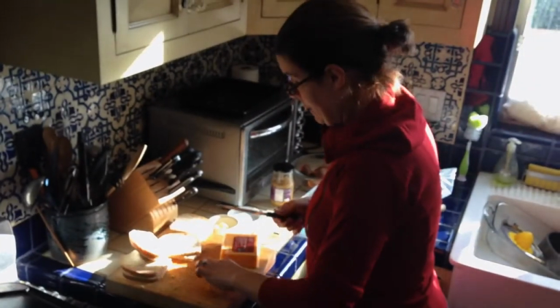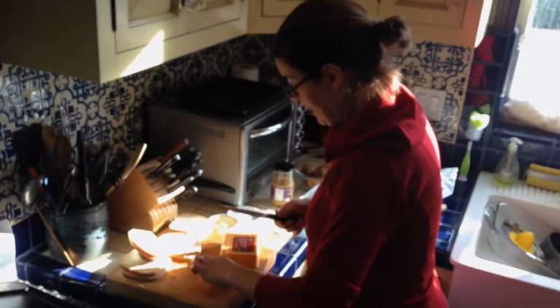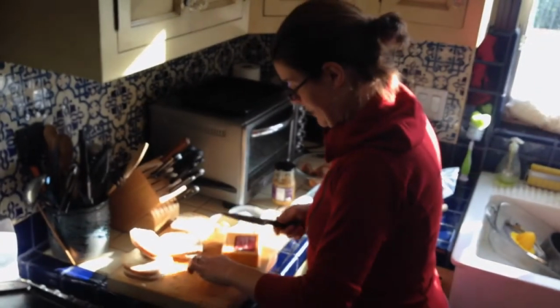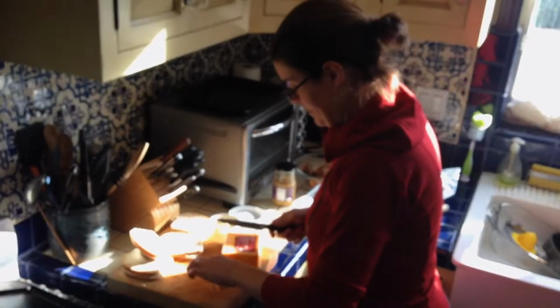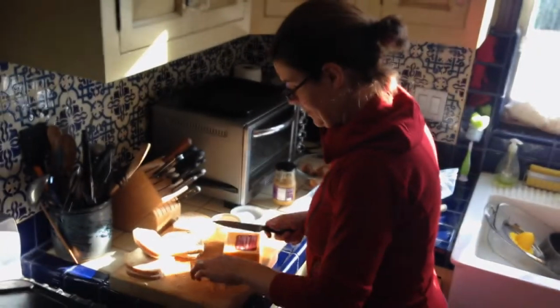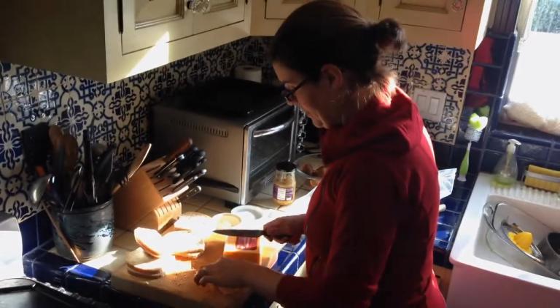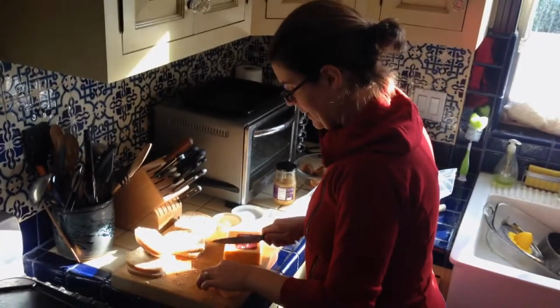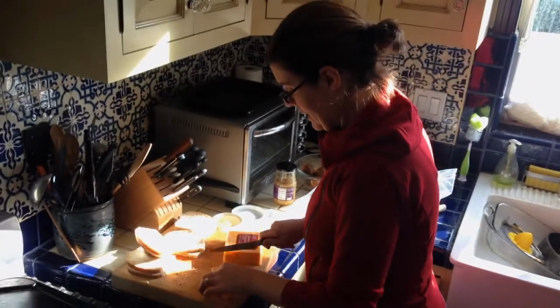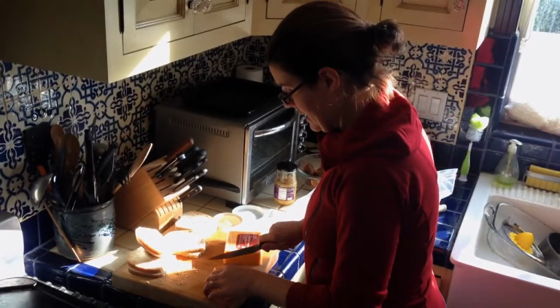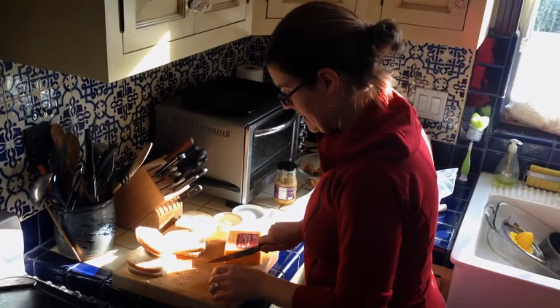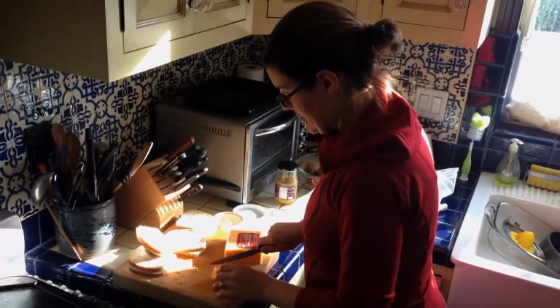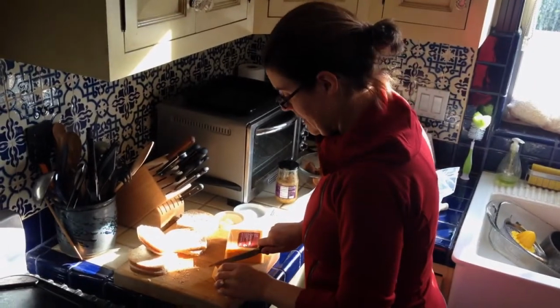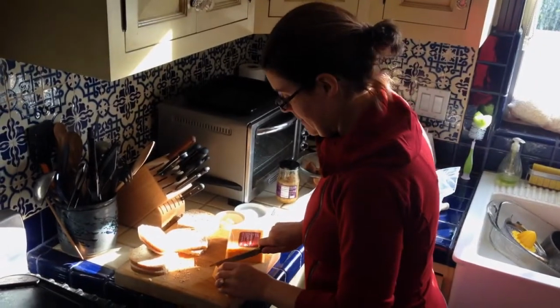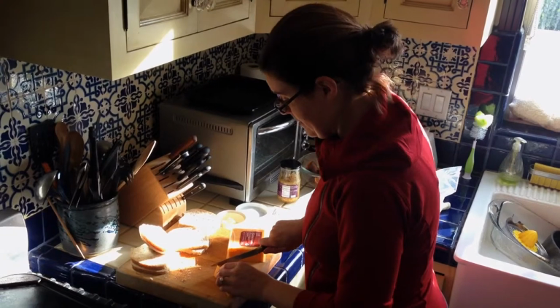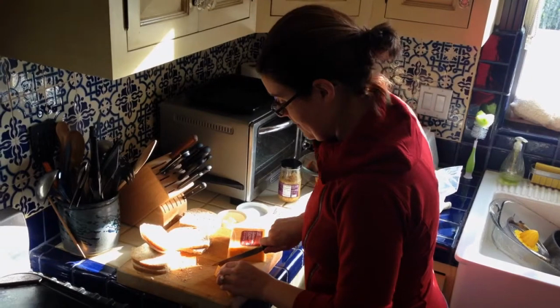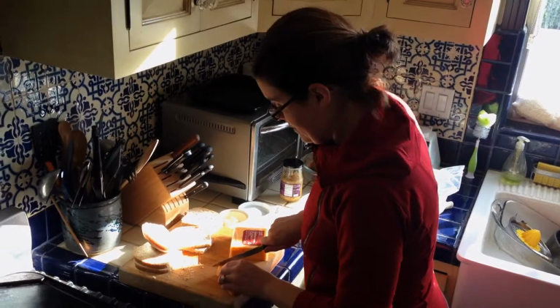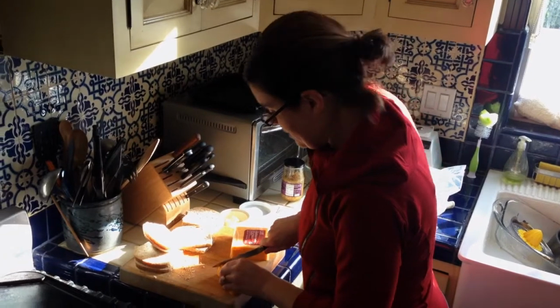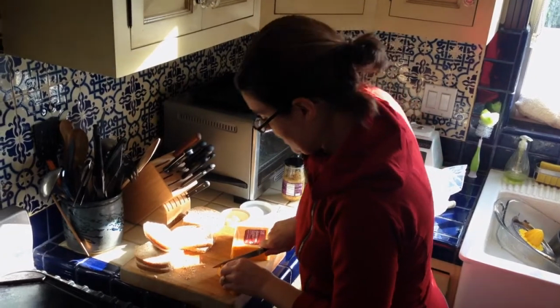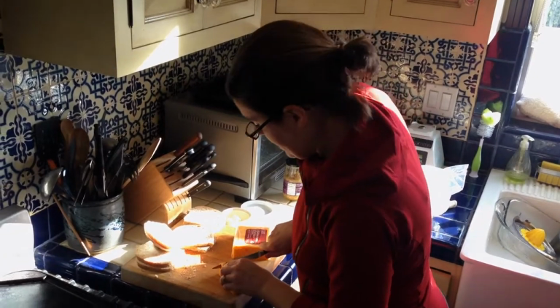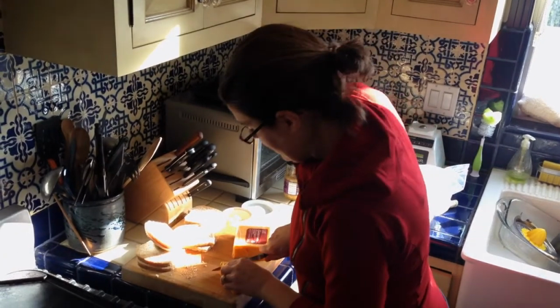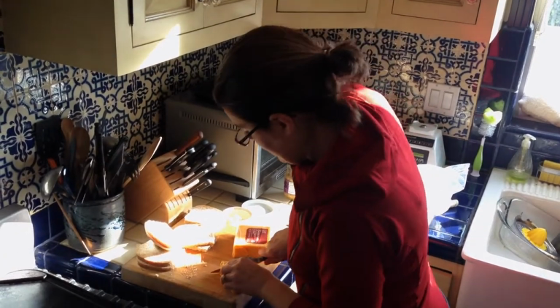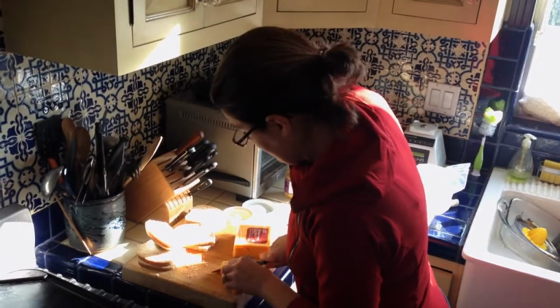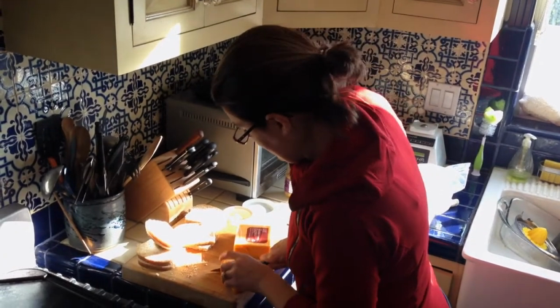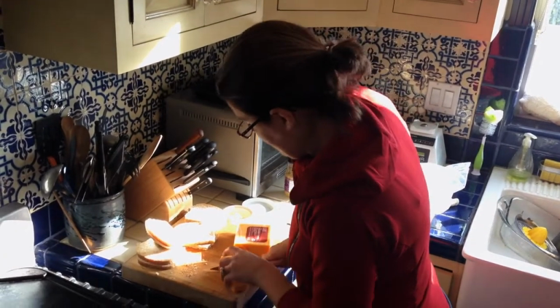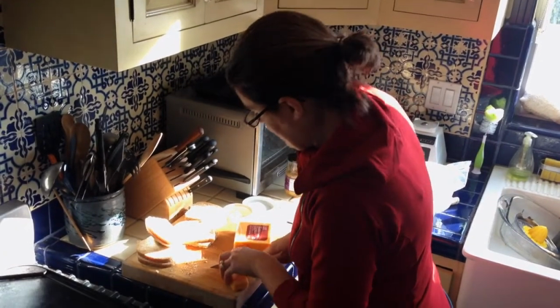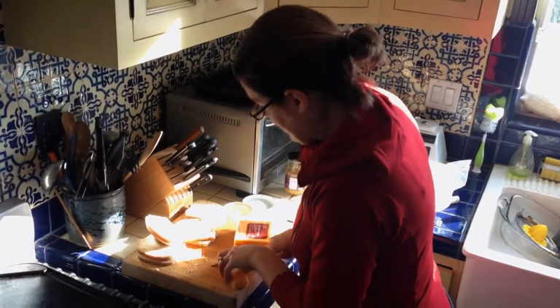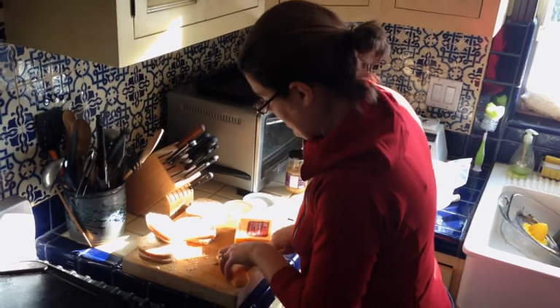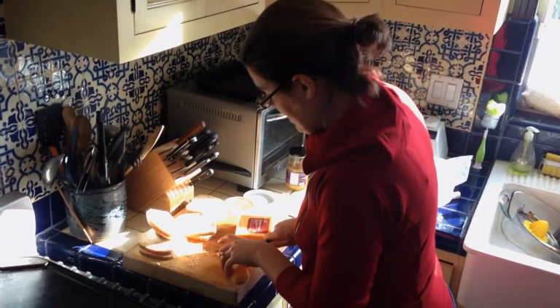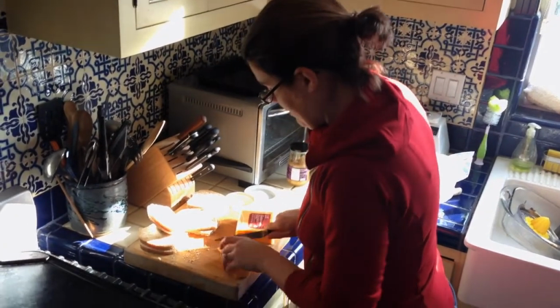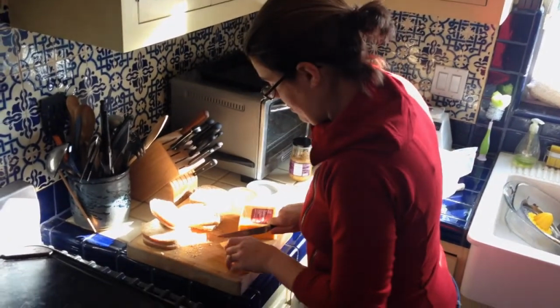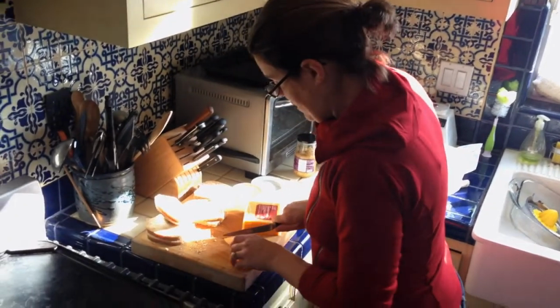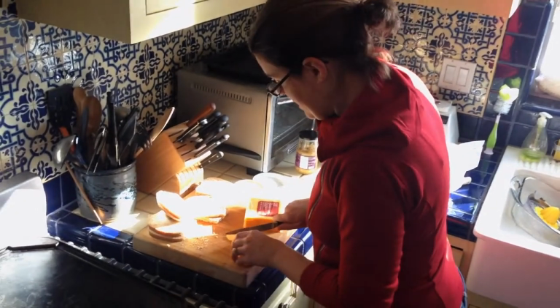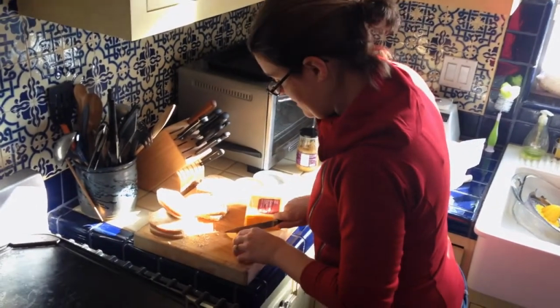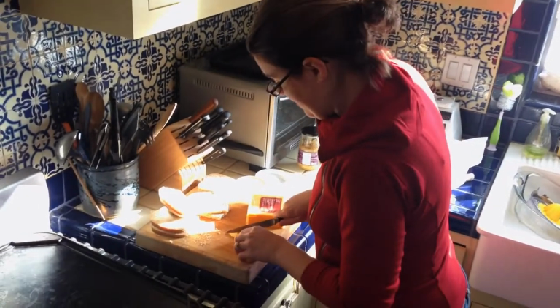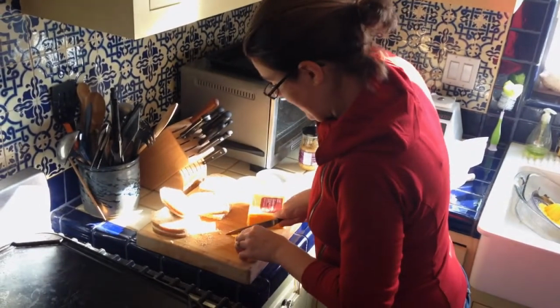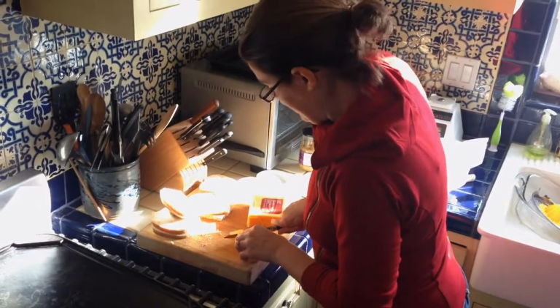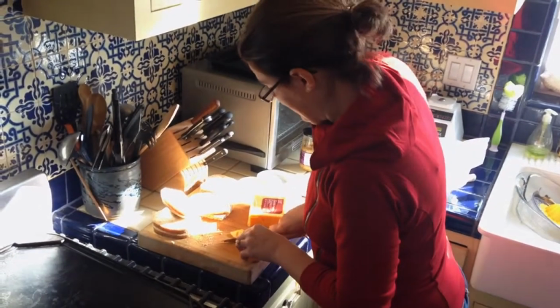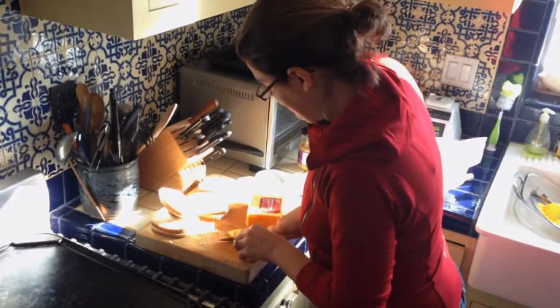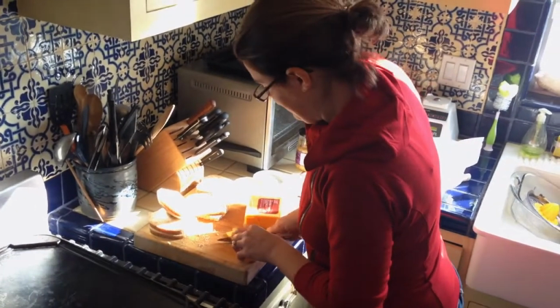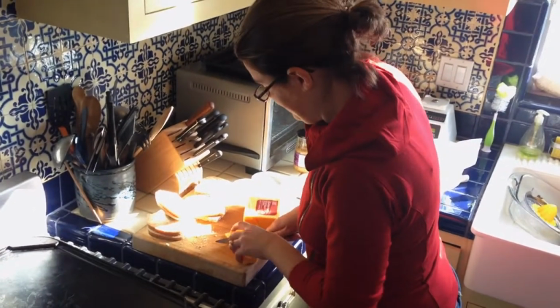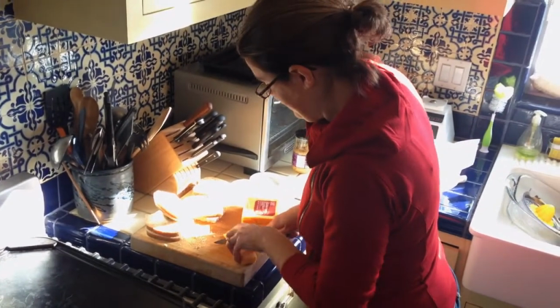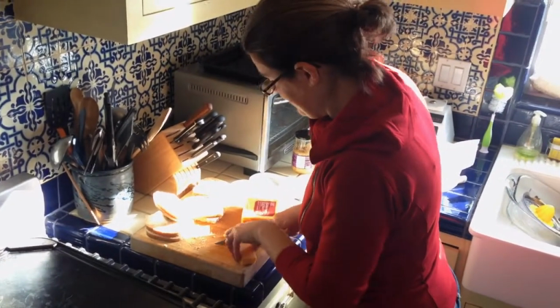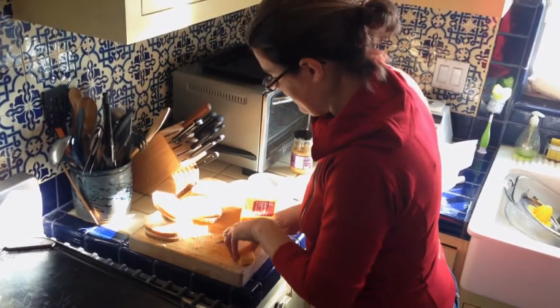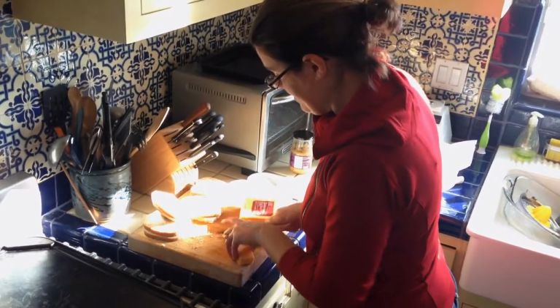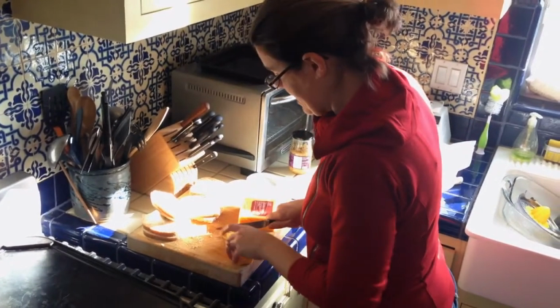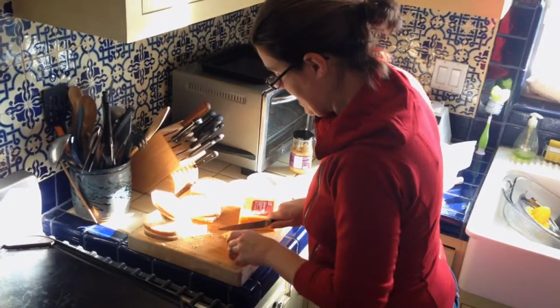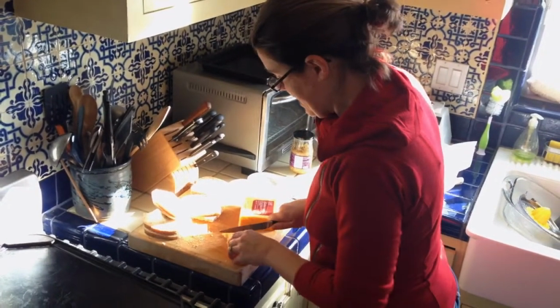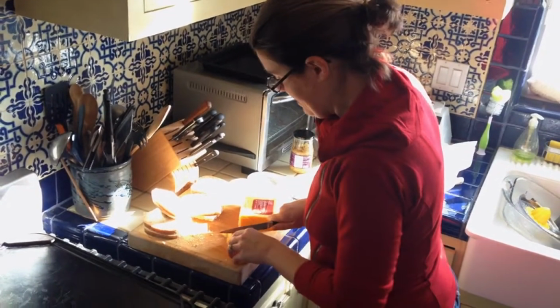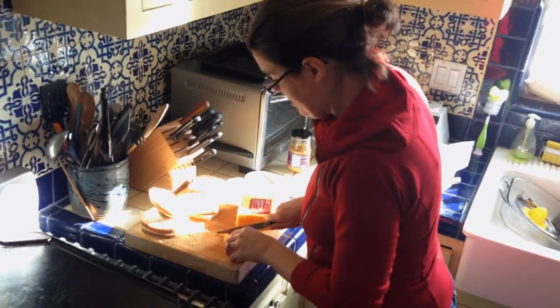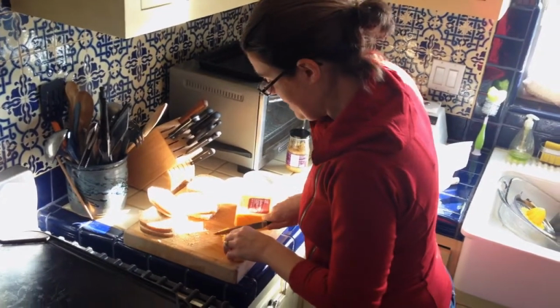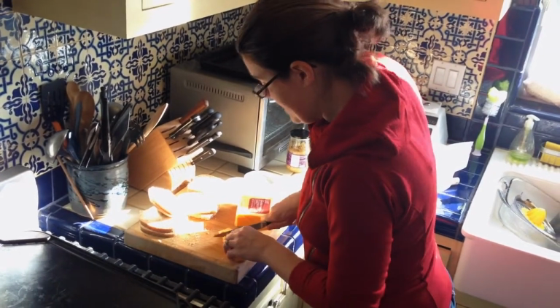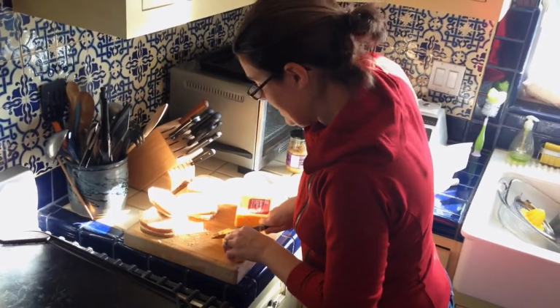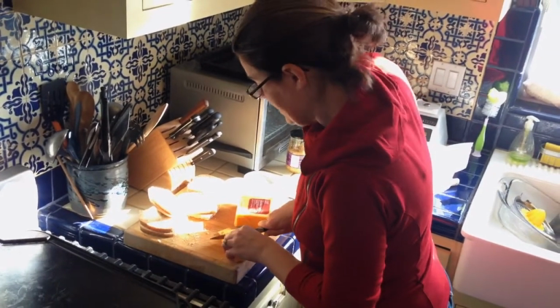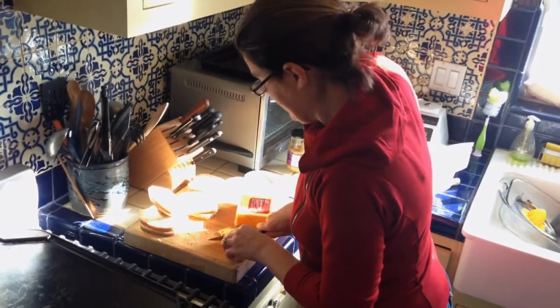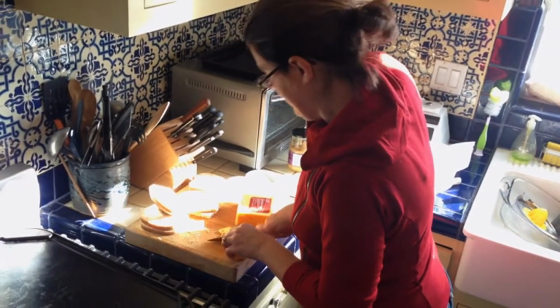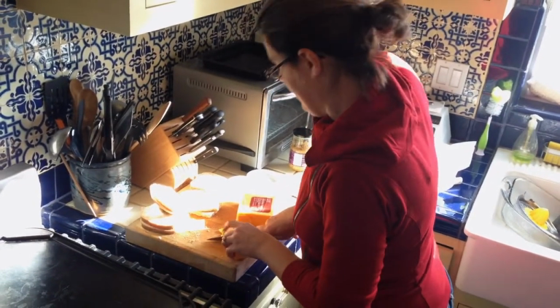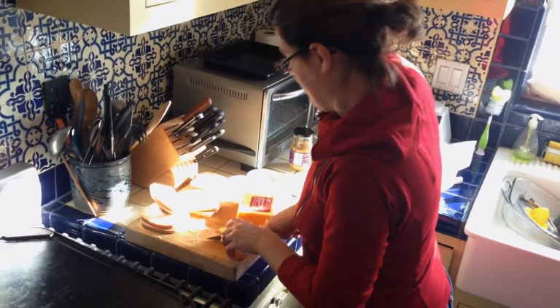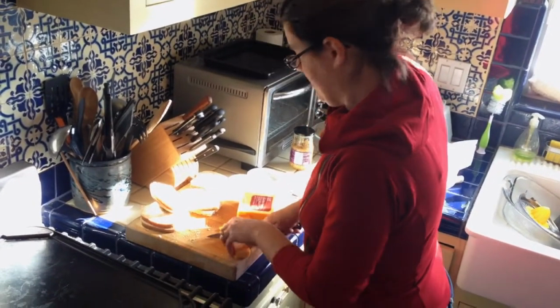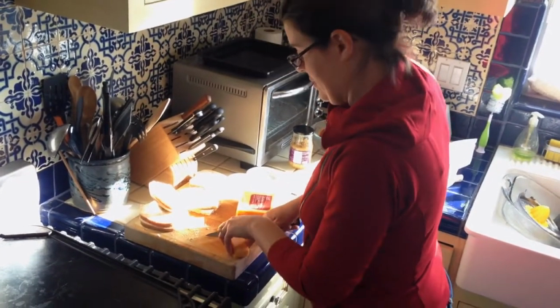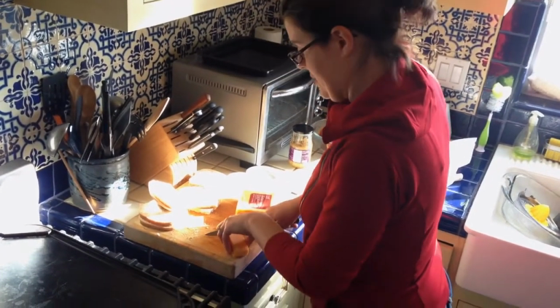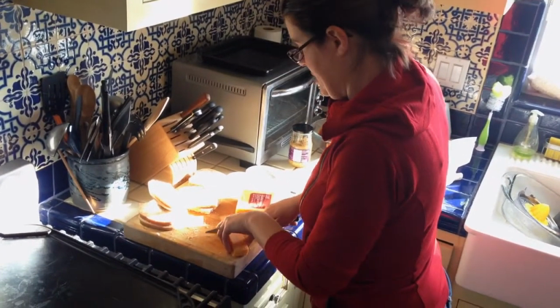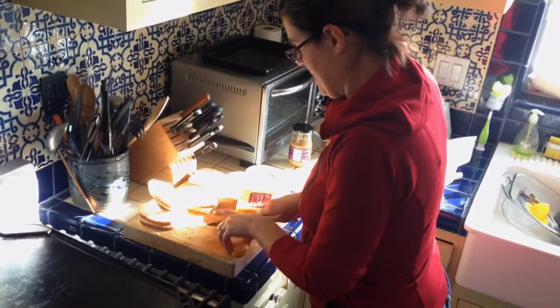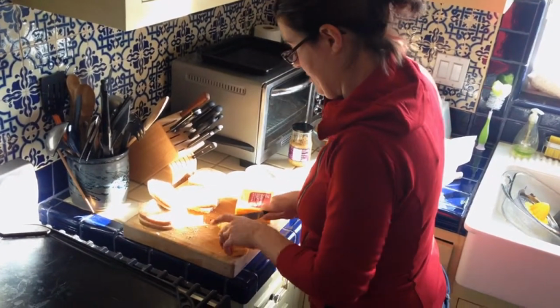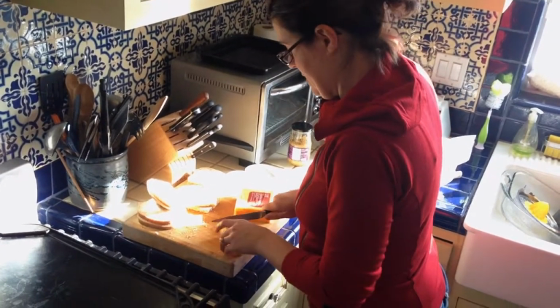It's everybody's favorite. Everybody loves grilled cheese sandwiches.